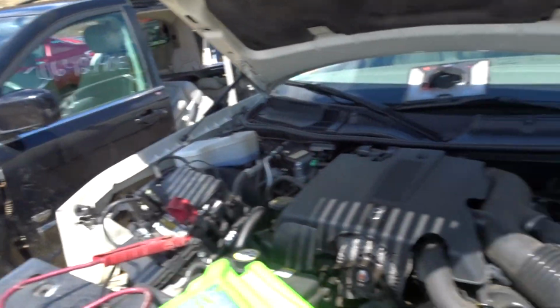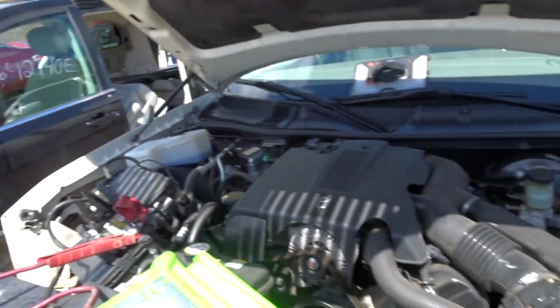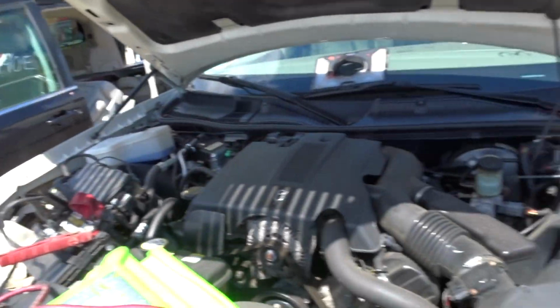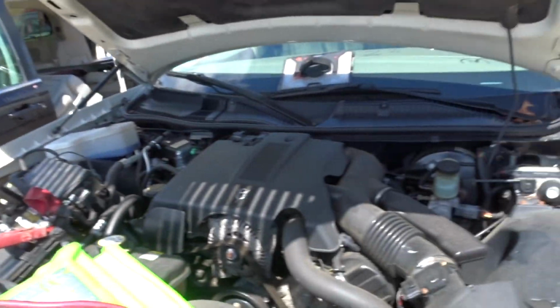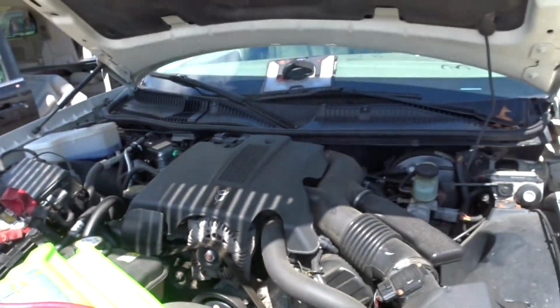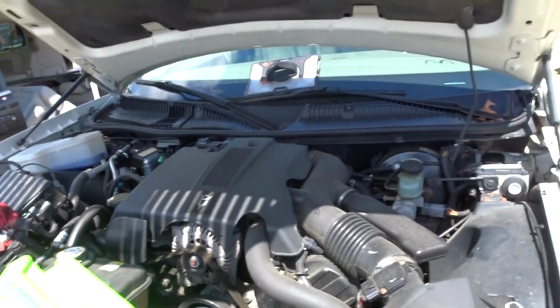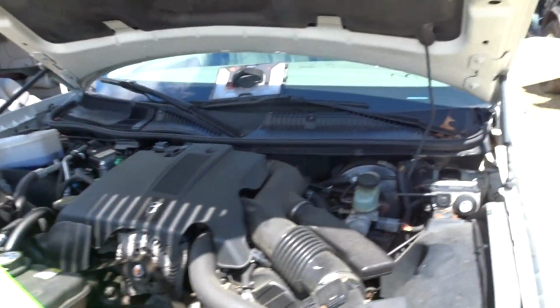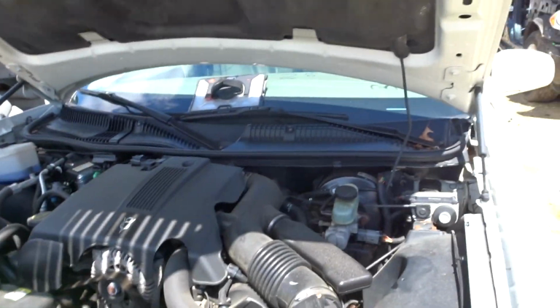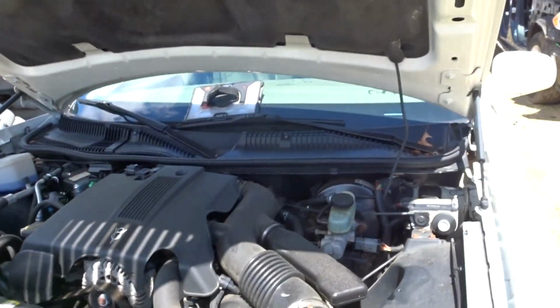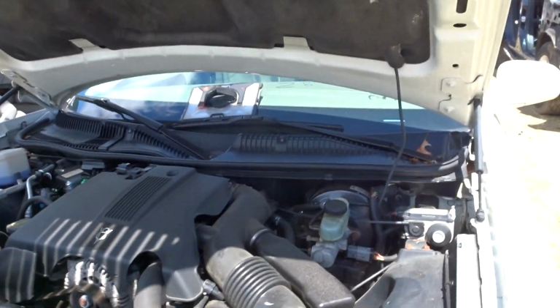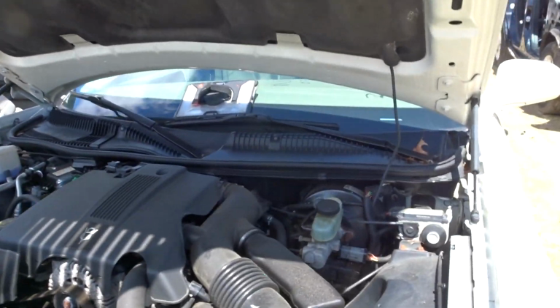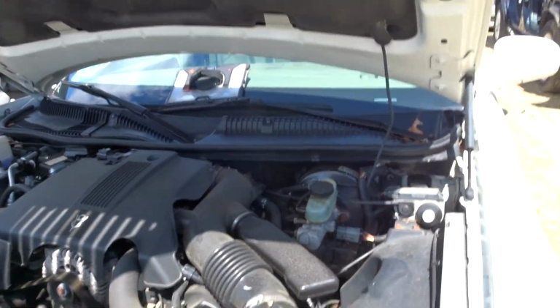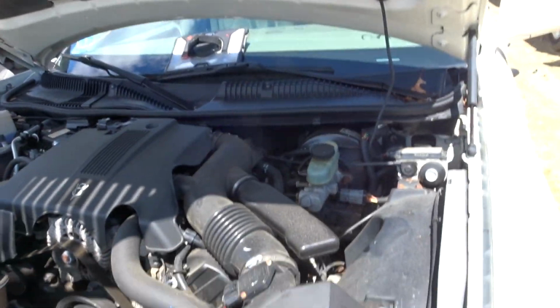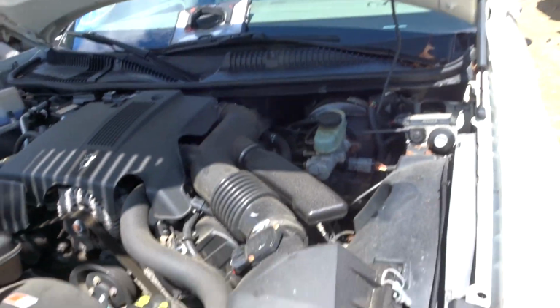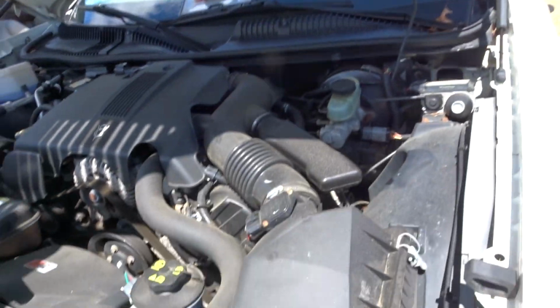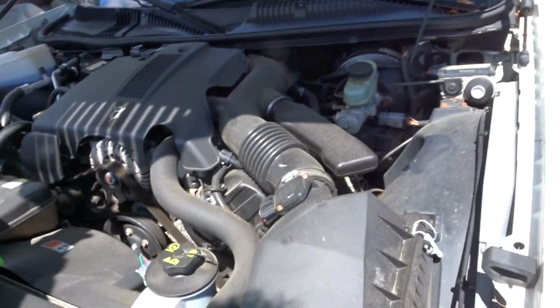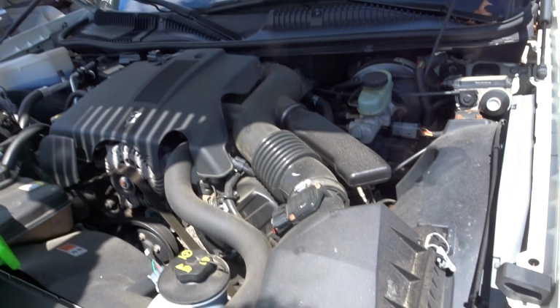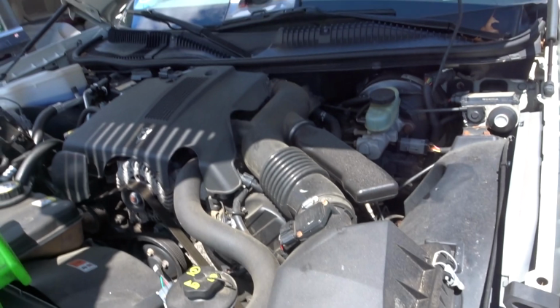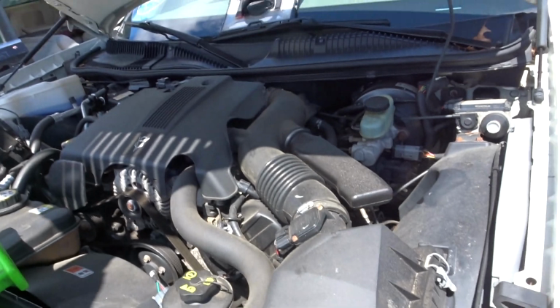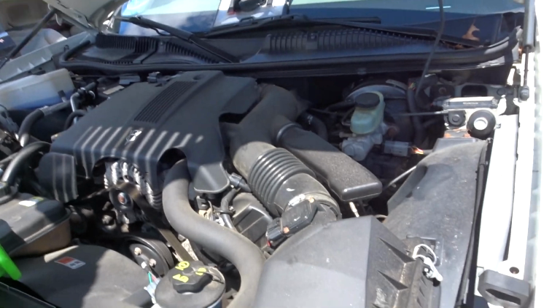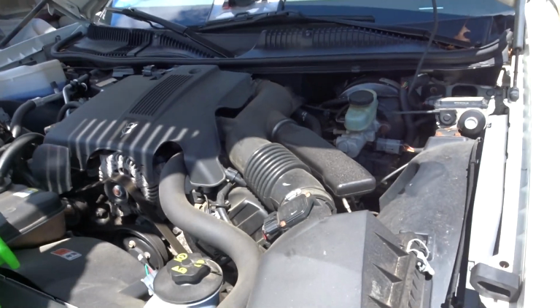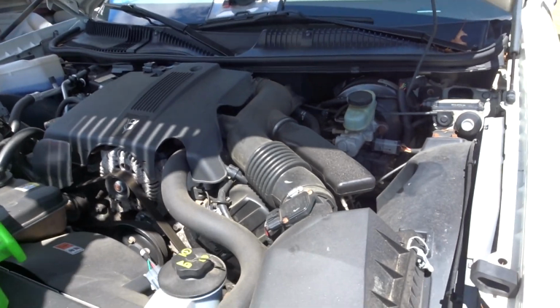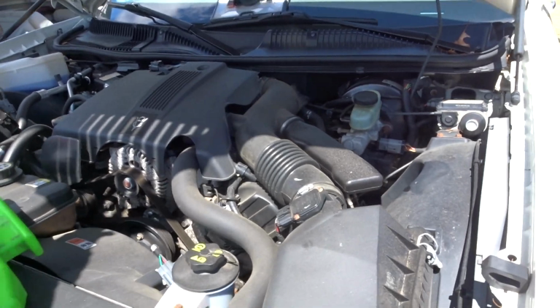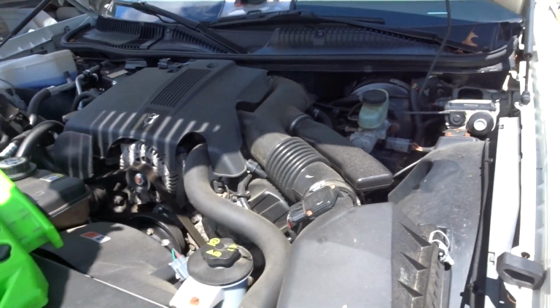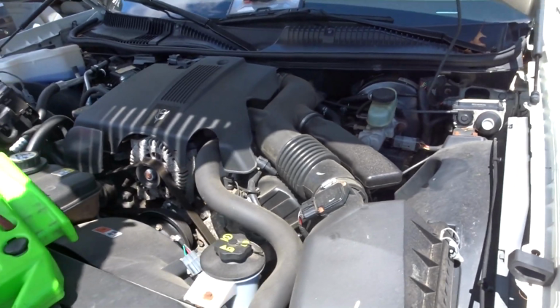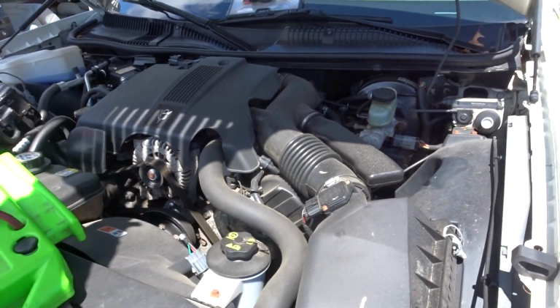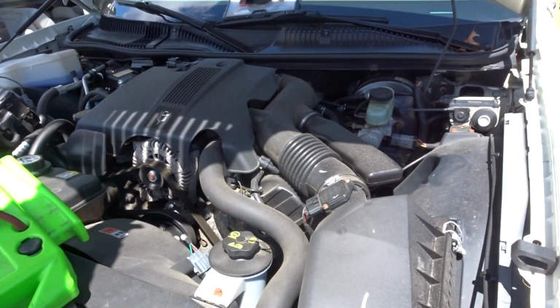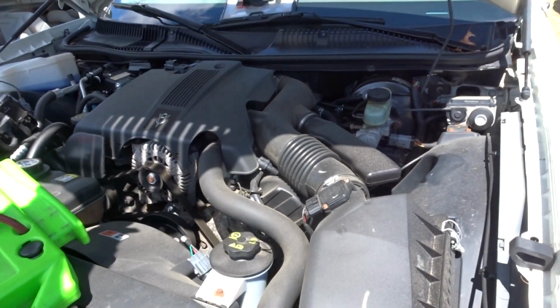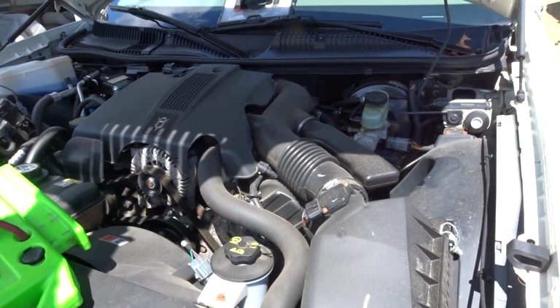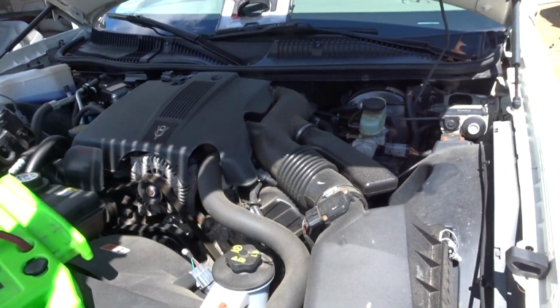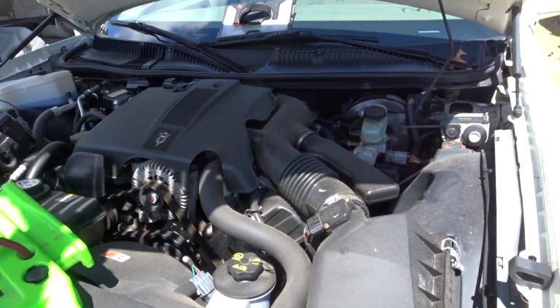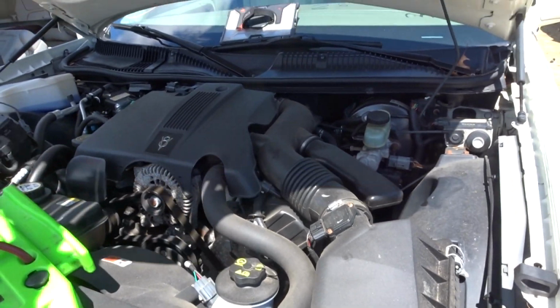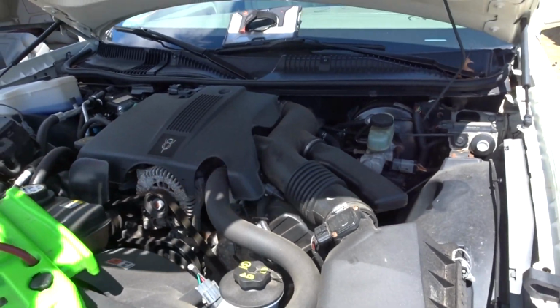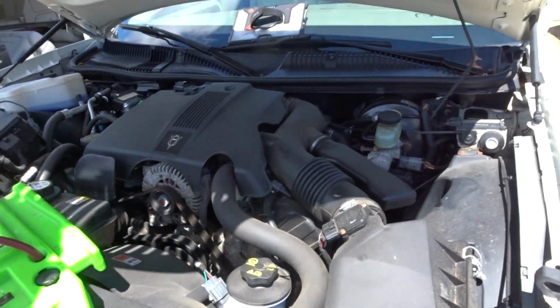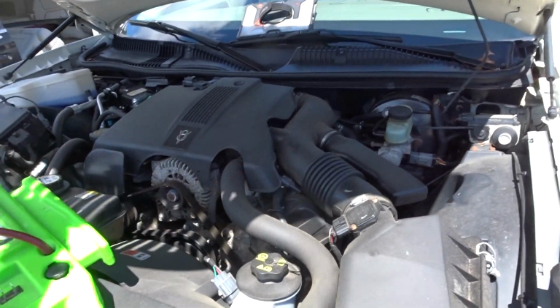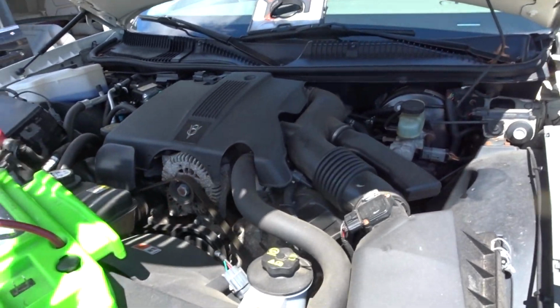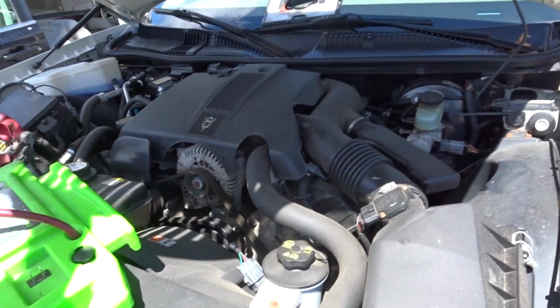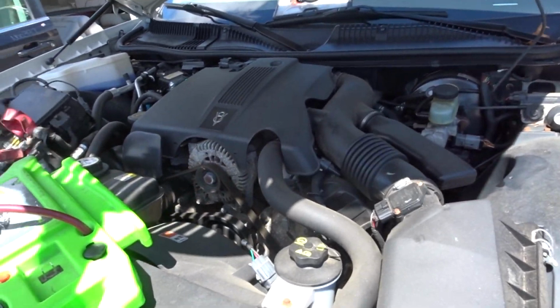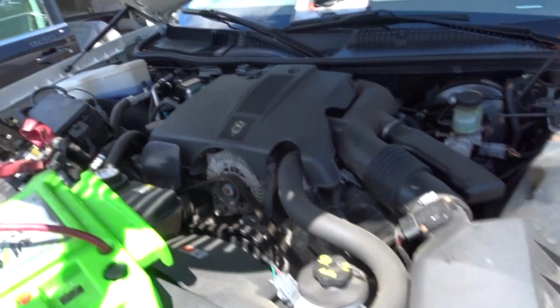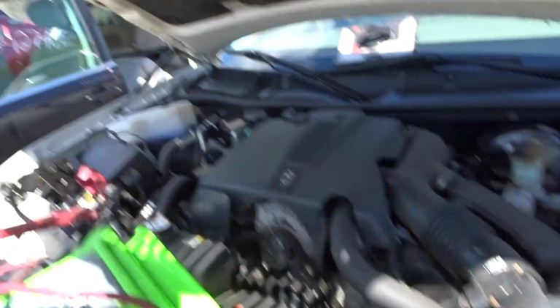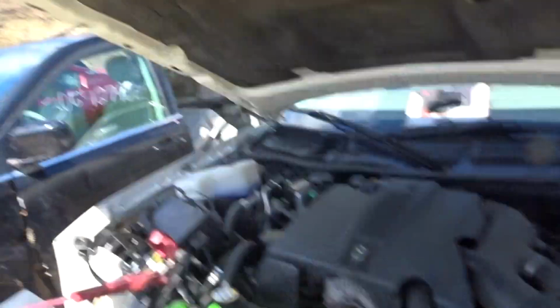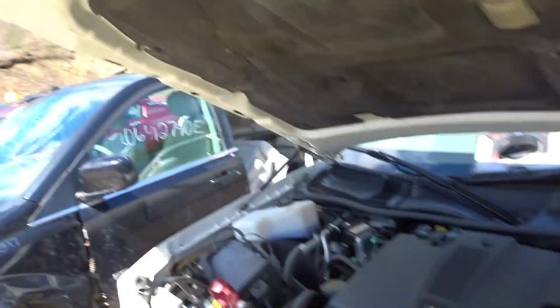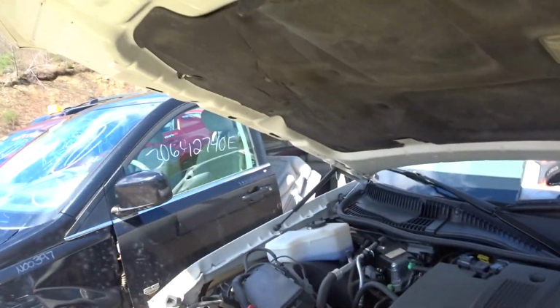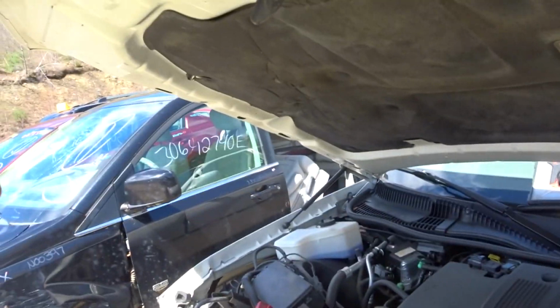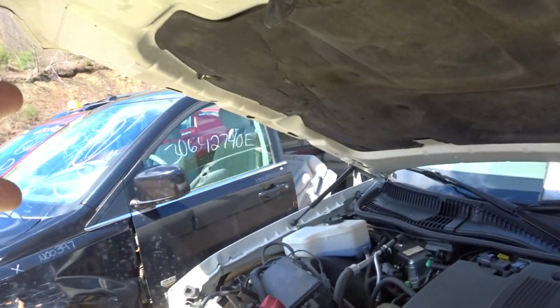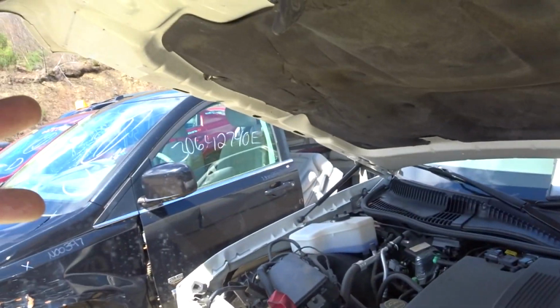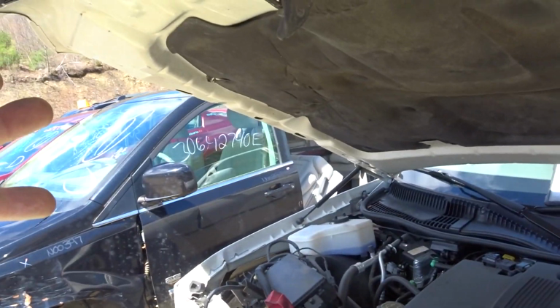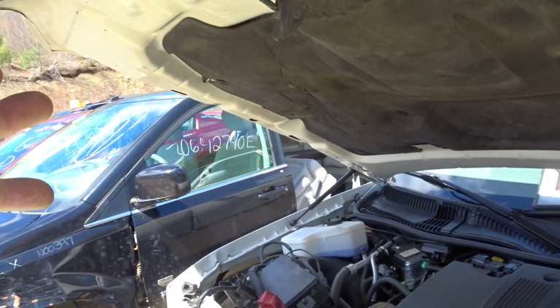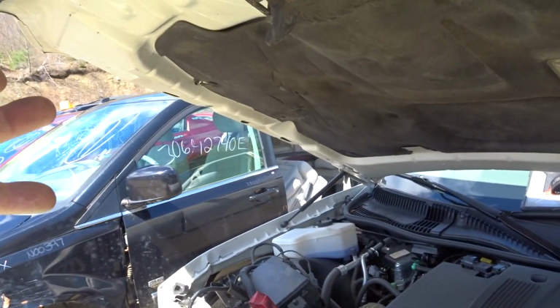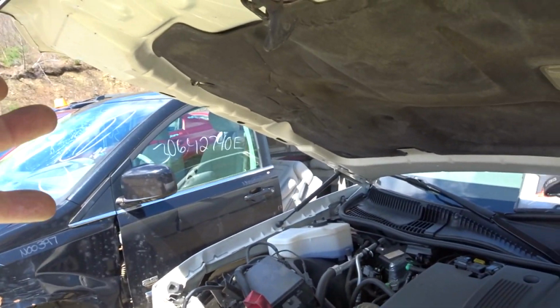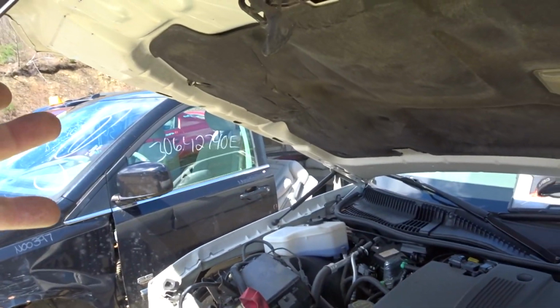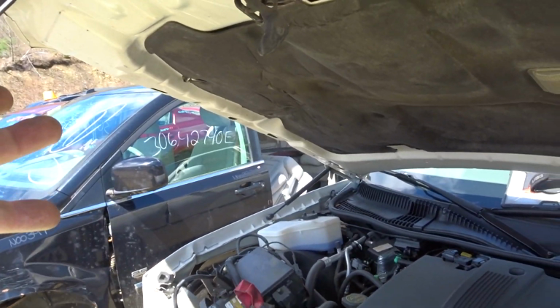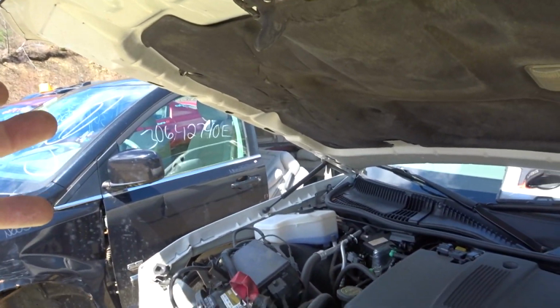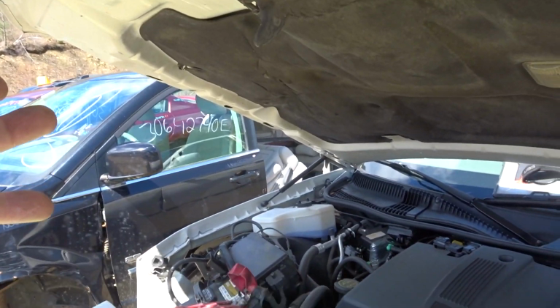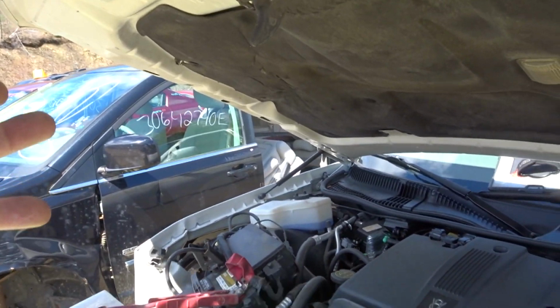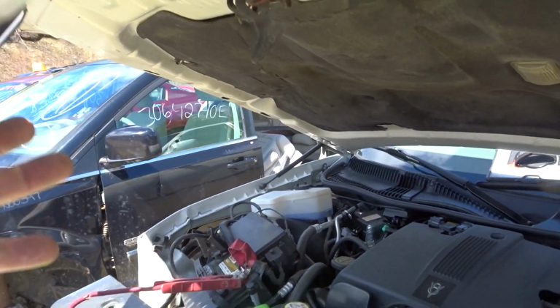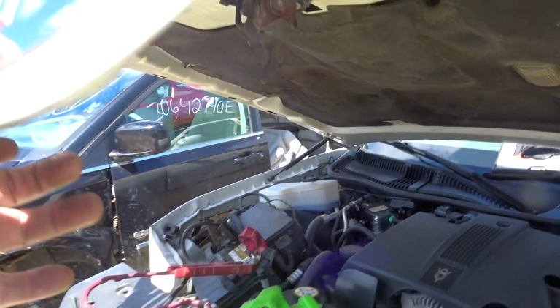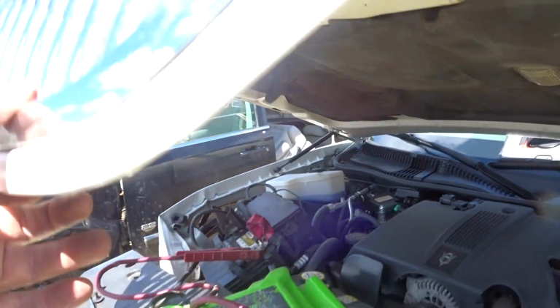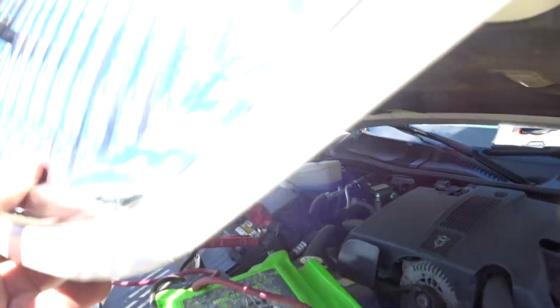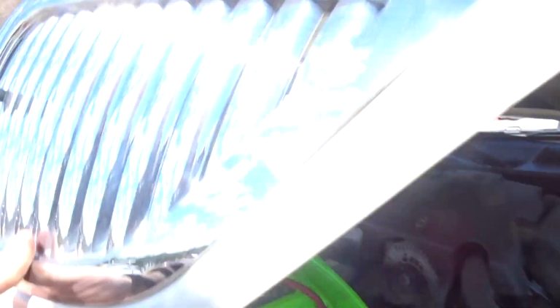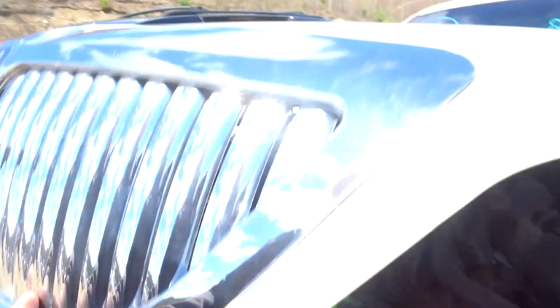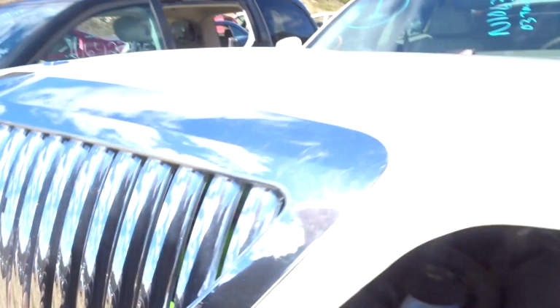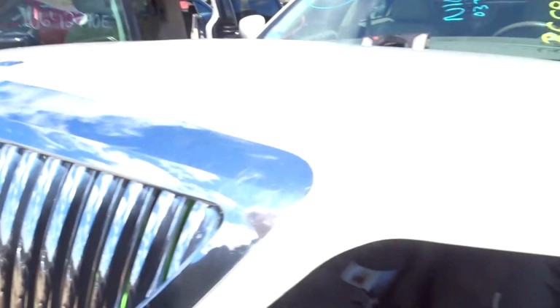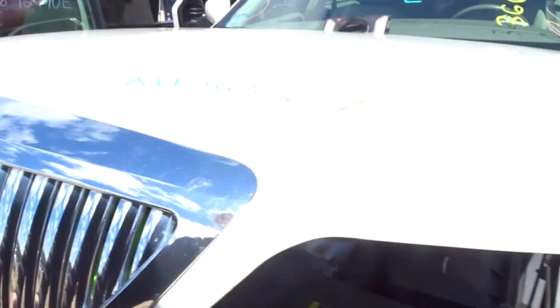It runs great. Oil is full and clean. Air cleaner with tubes. Got a washer tank with pumps.